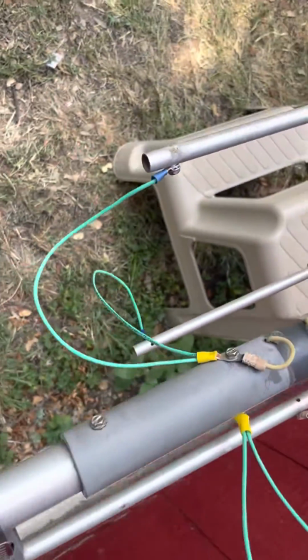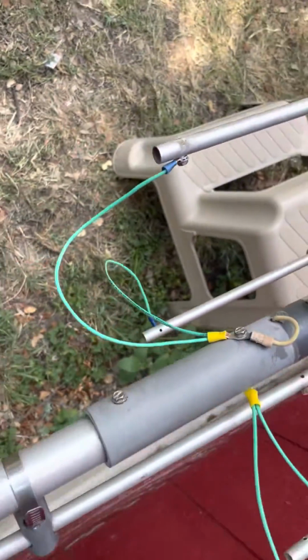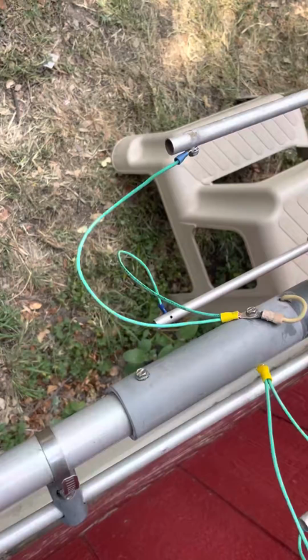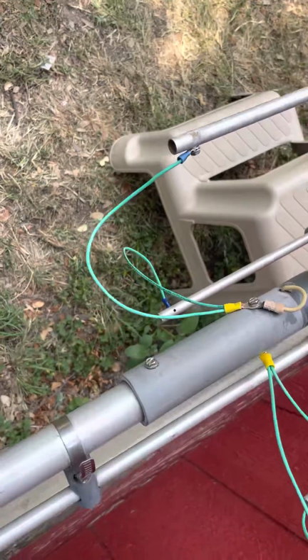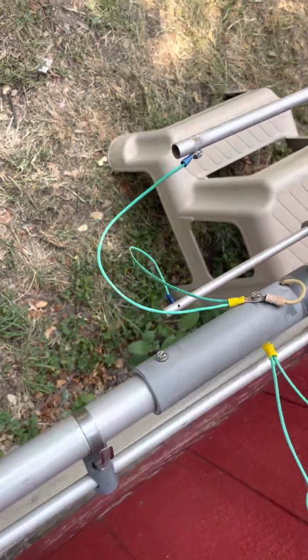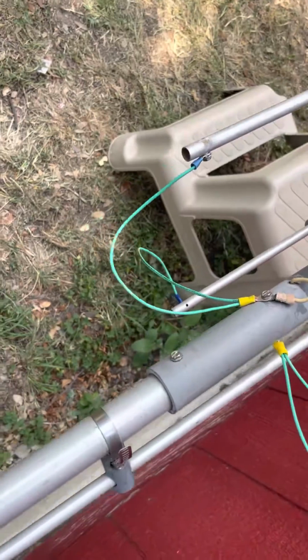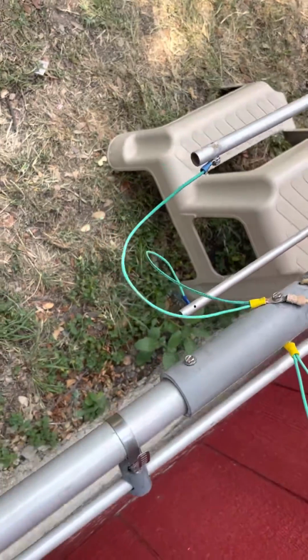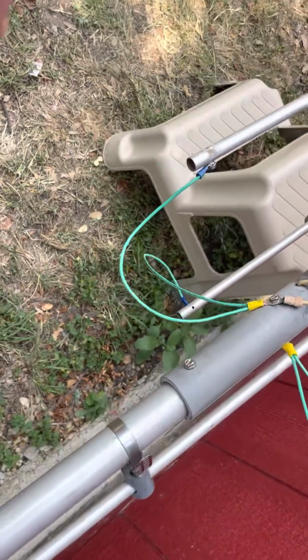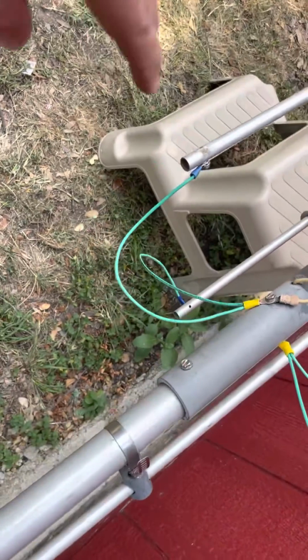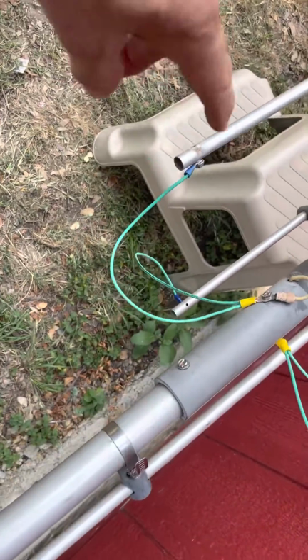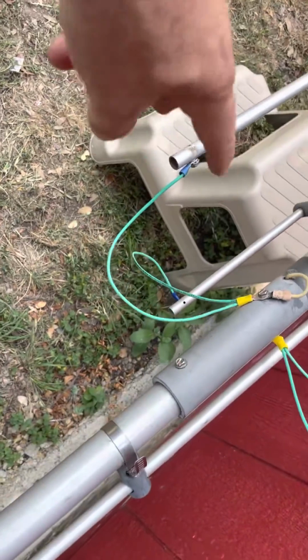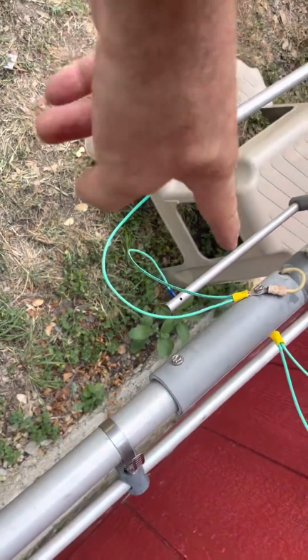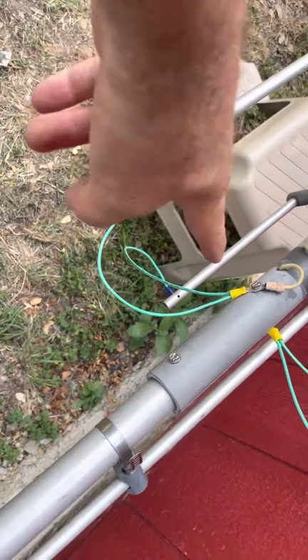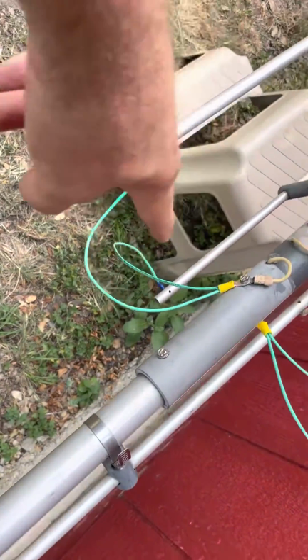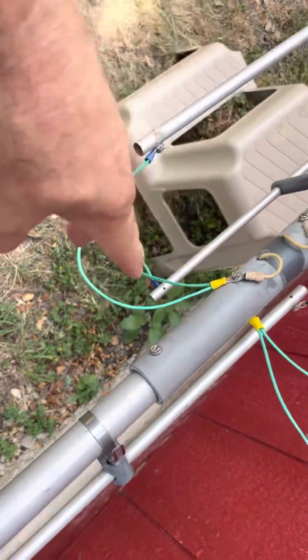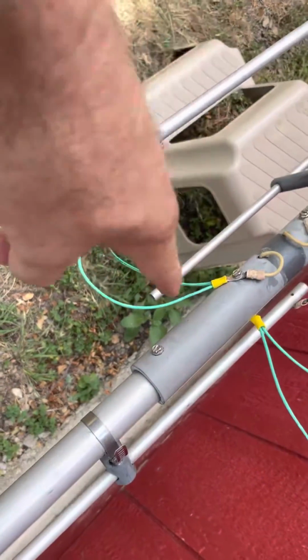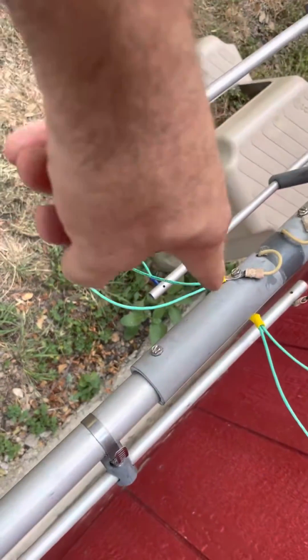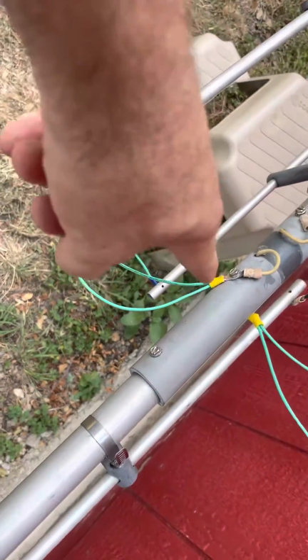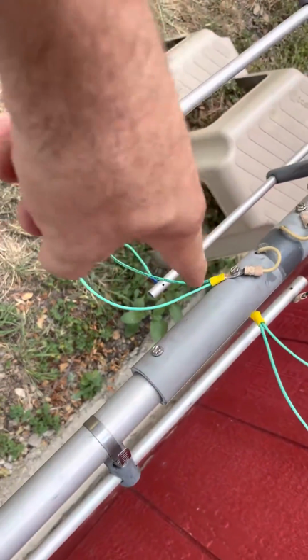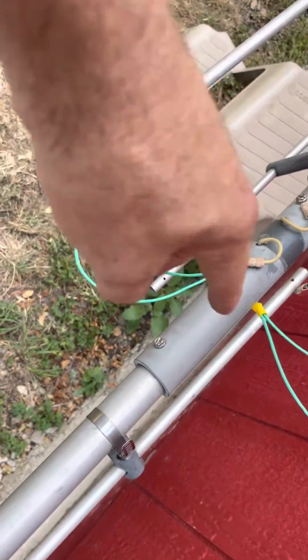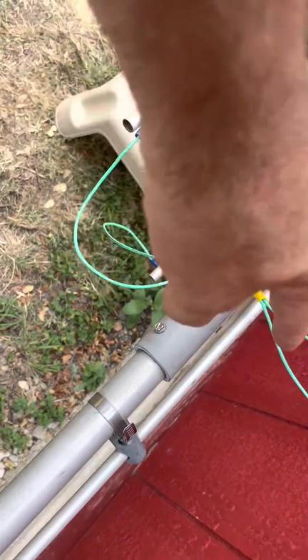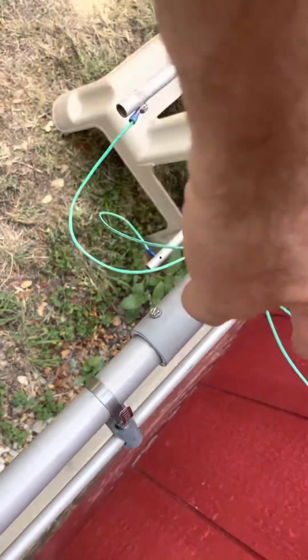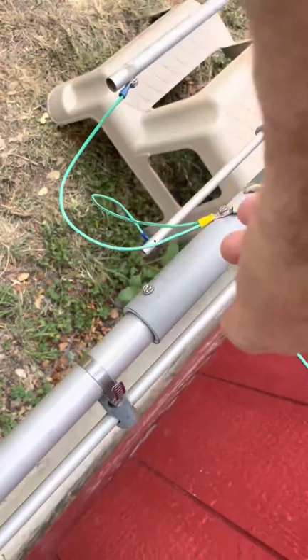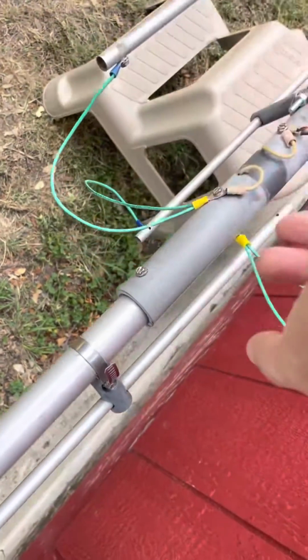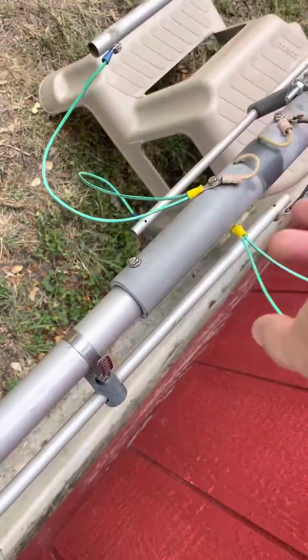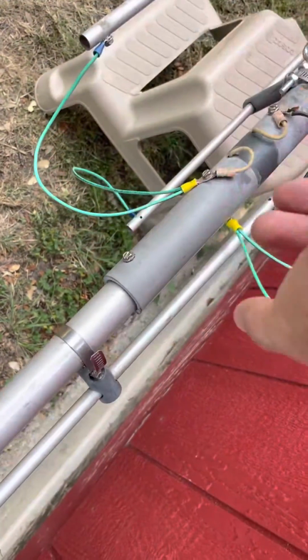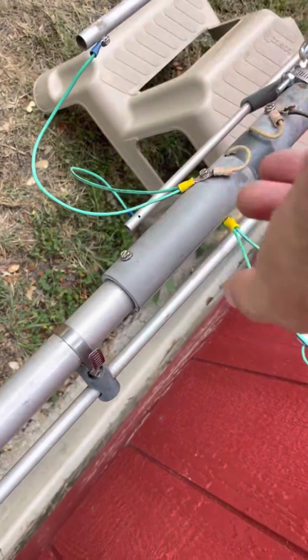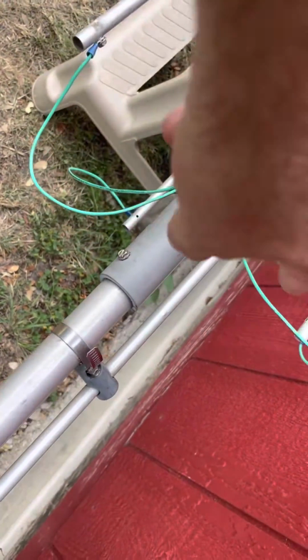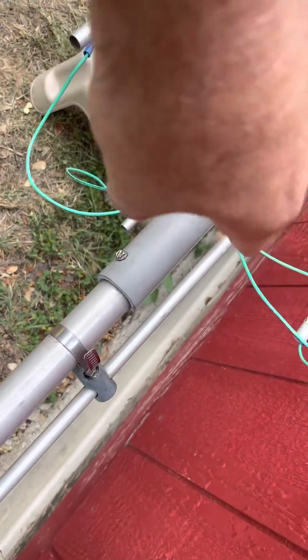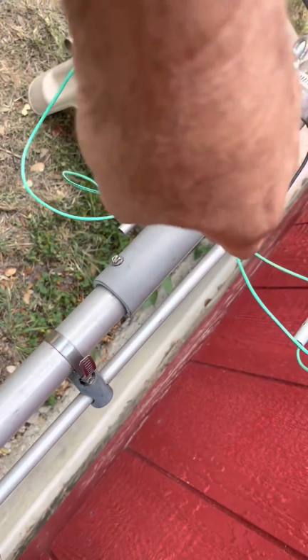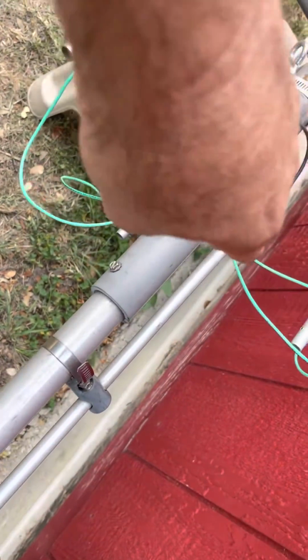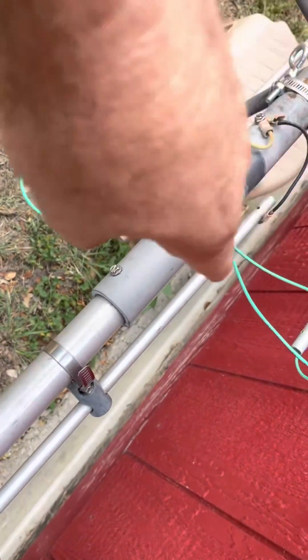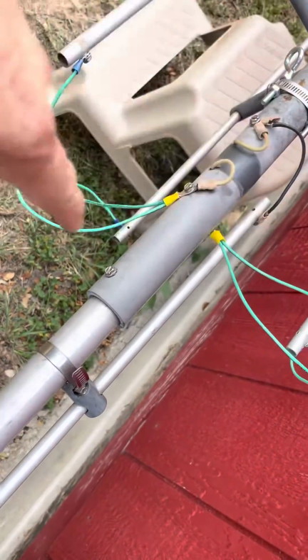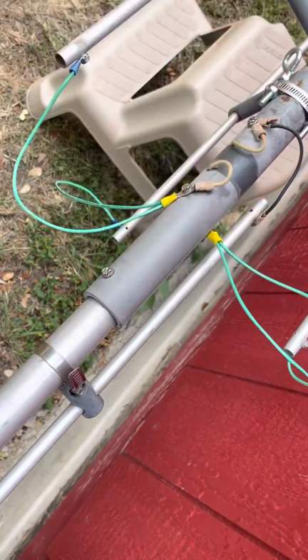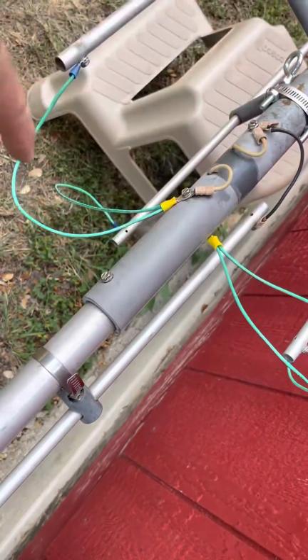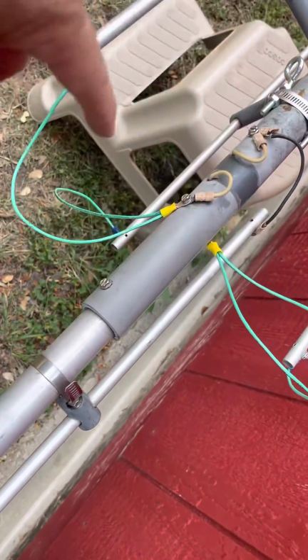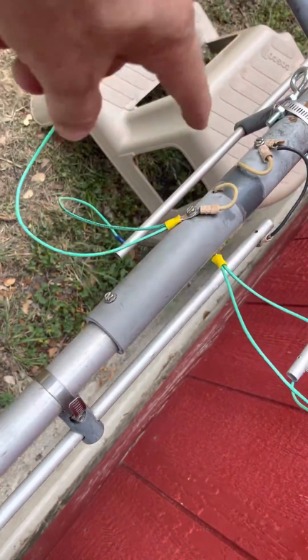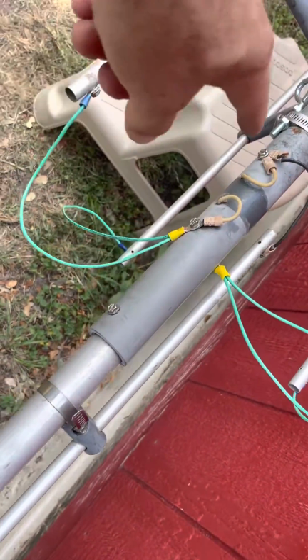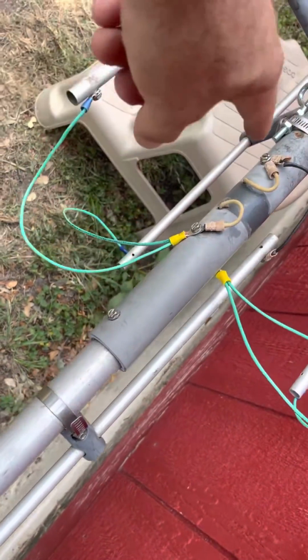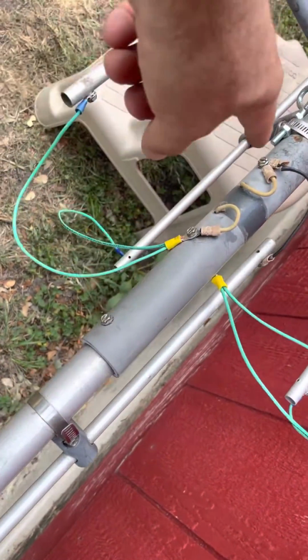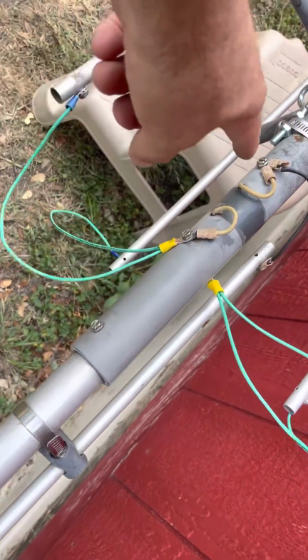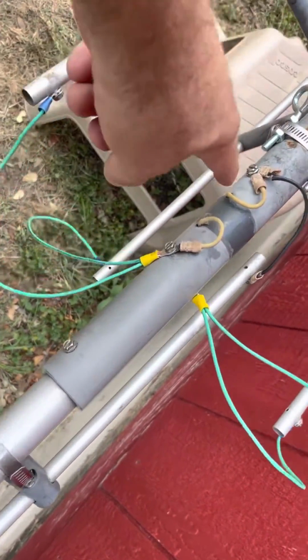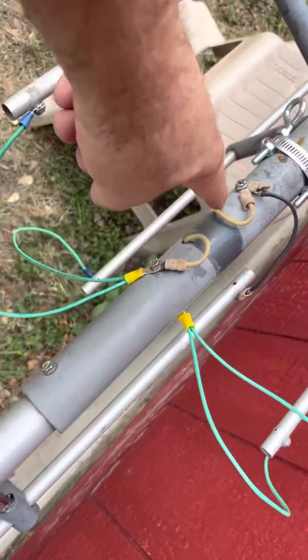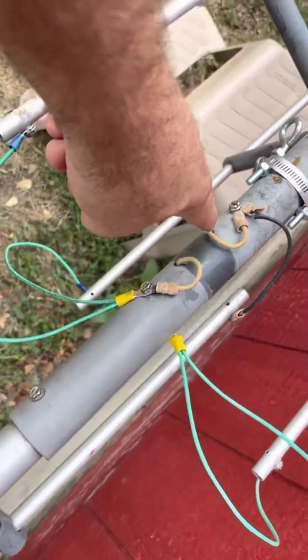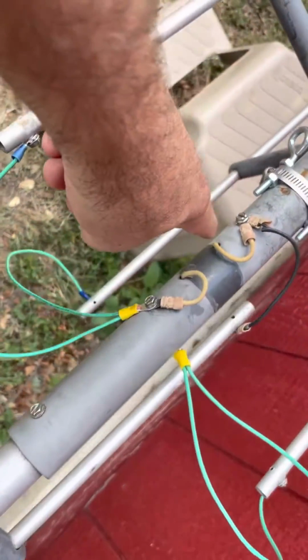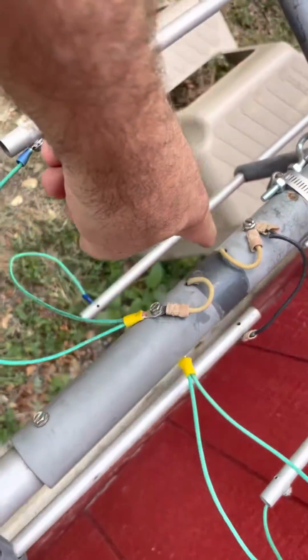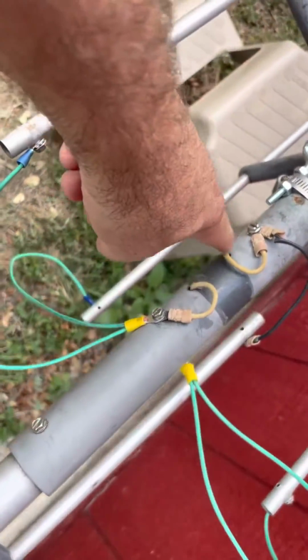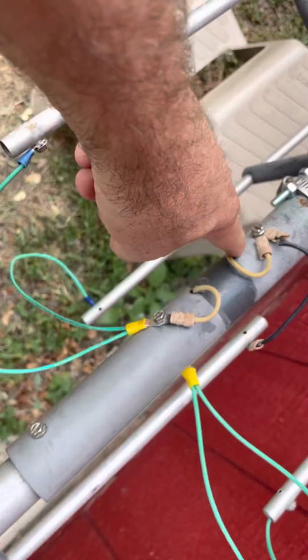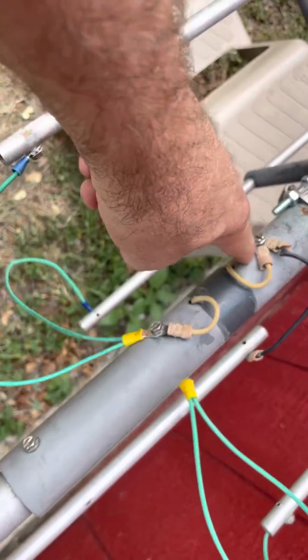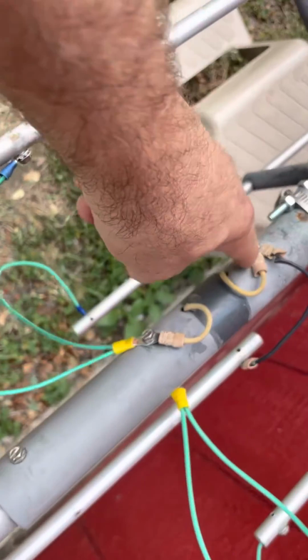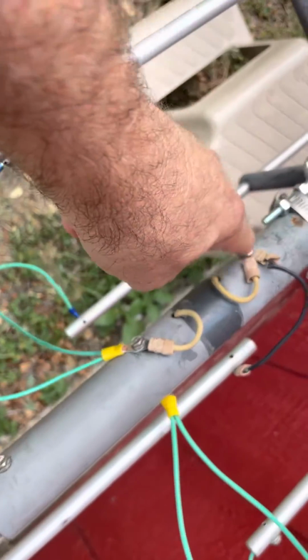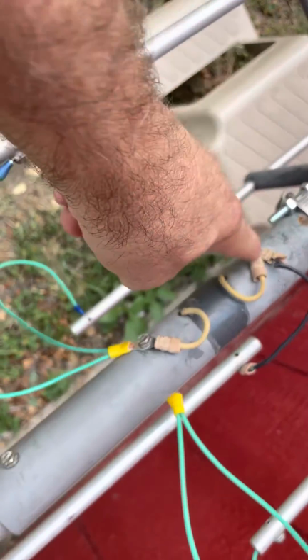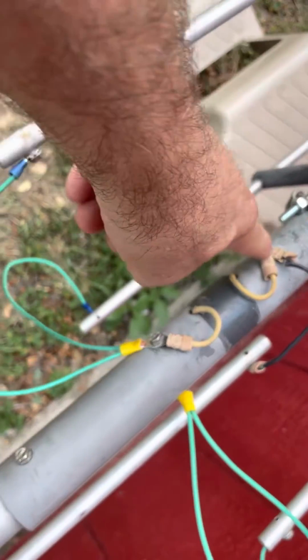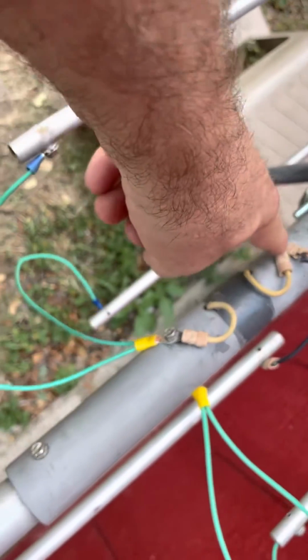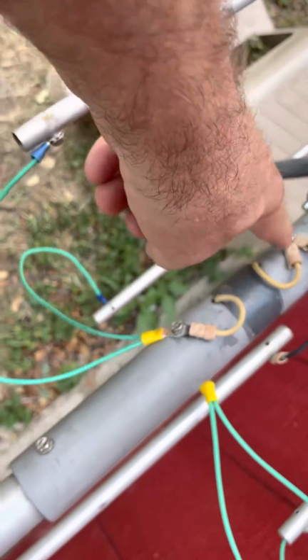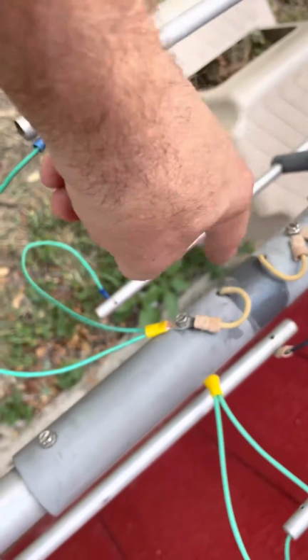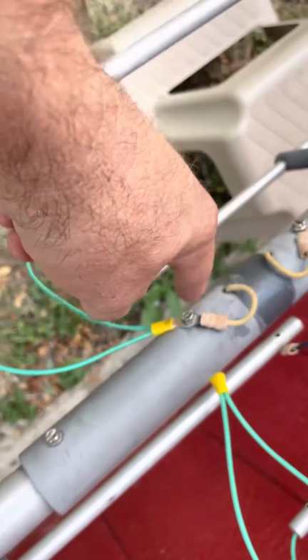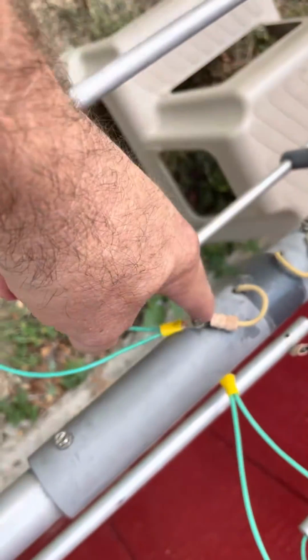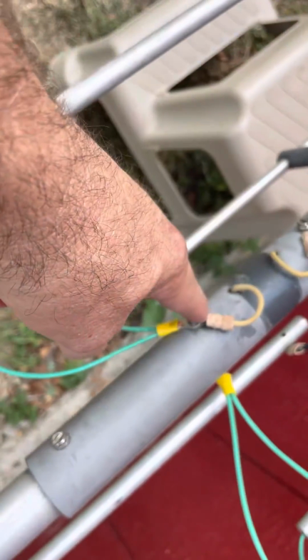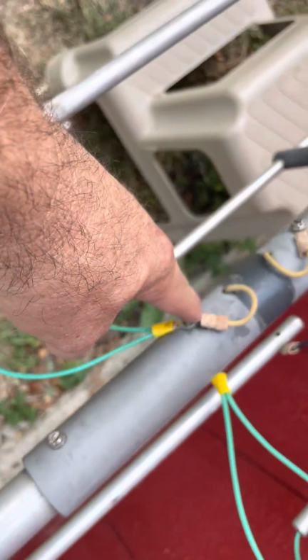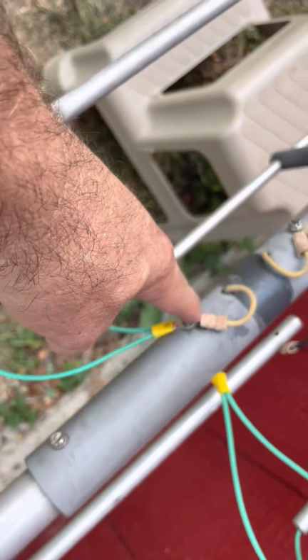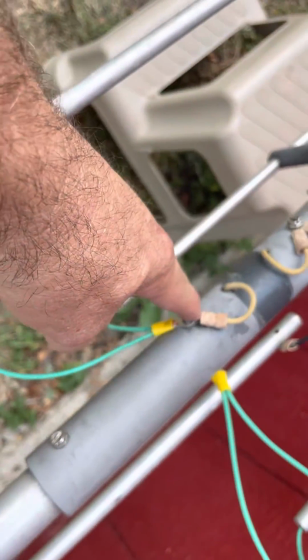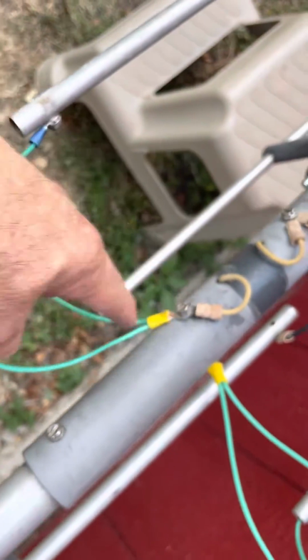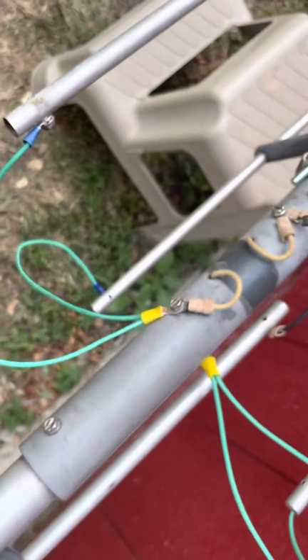So there you have it — two into one, two into one. These connected here, these connected here.